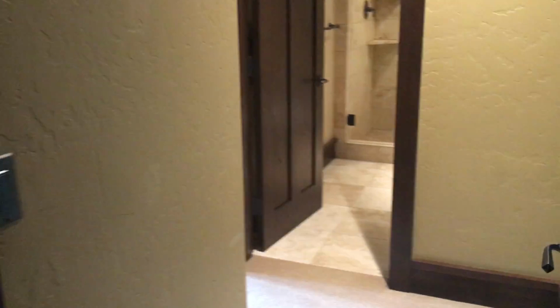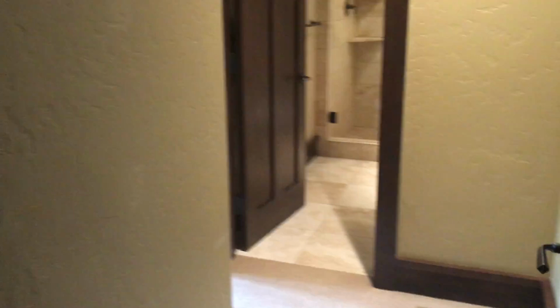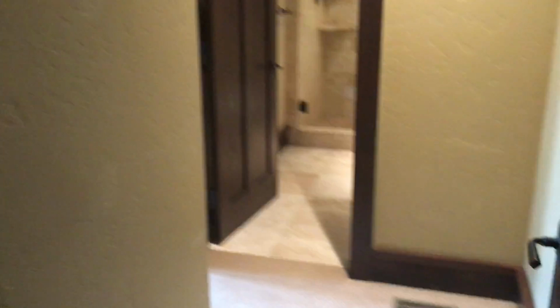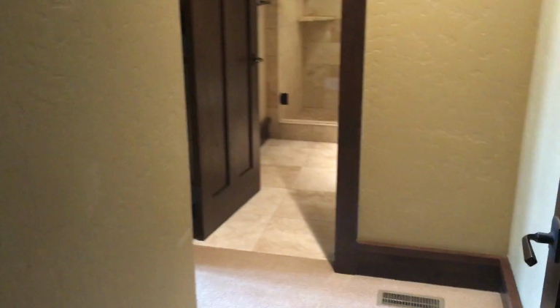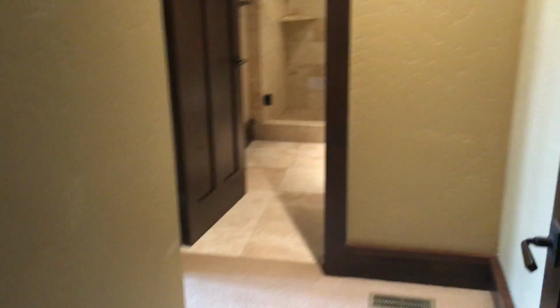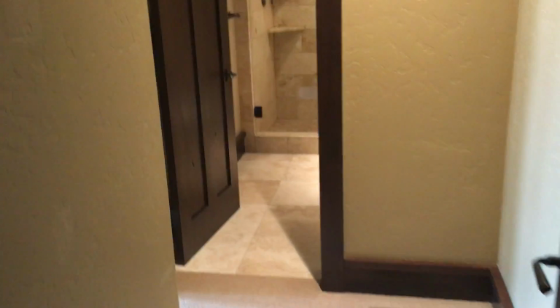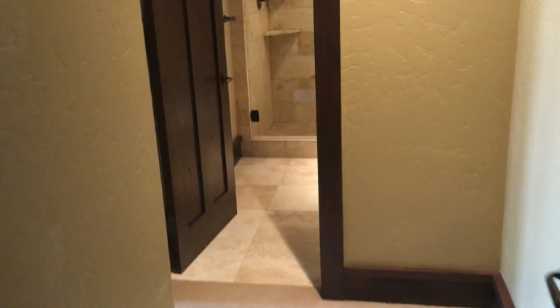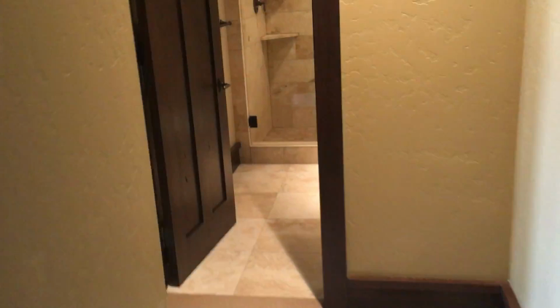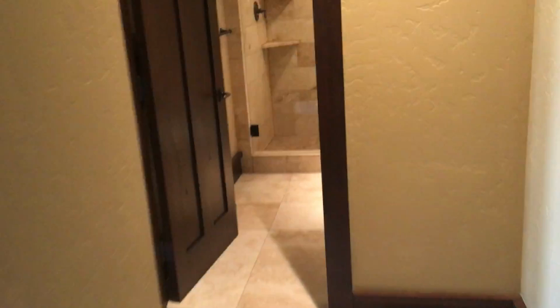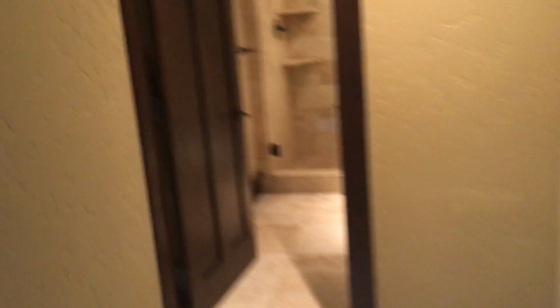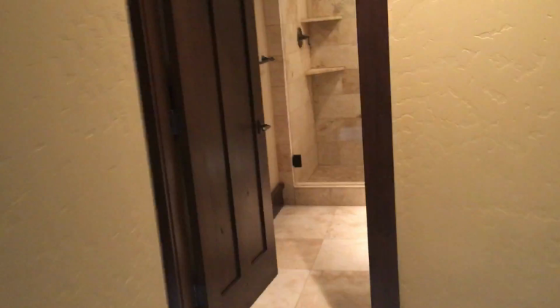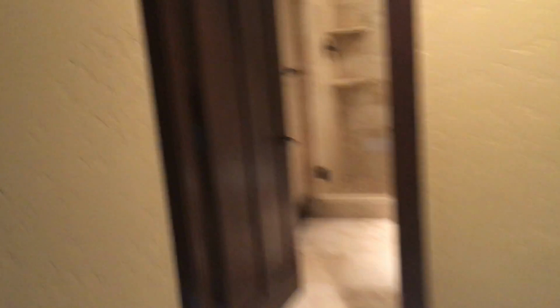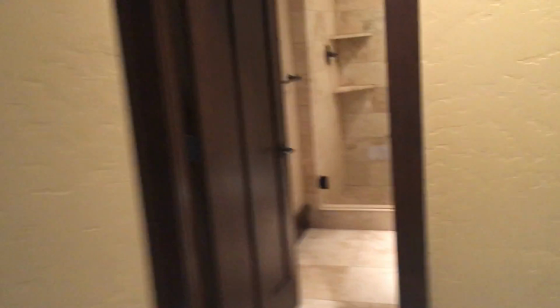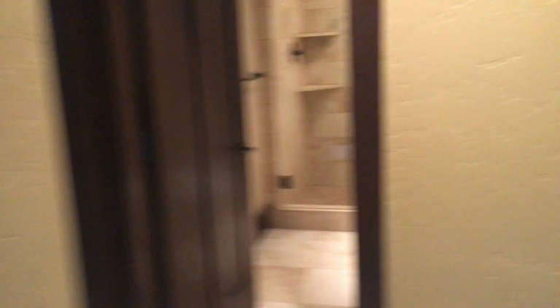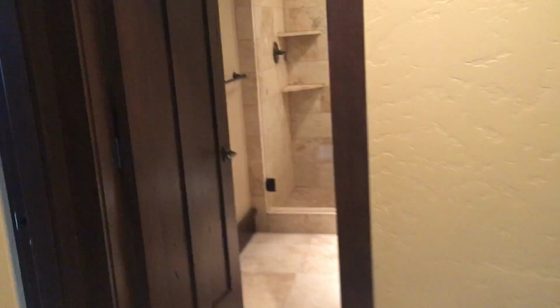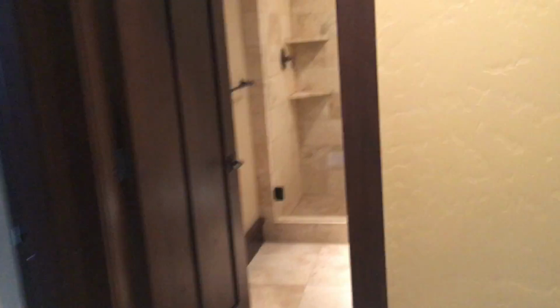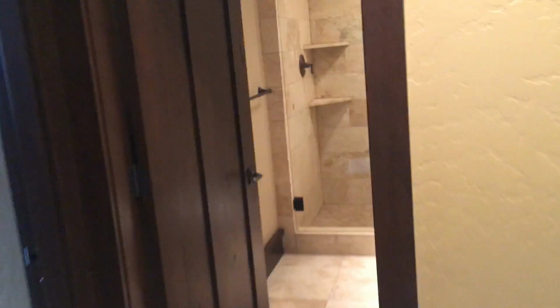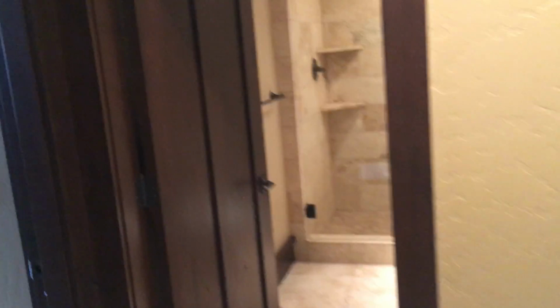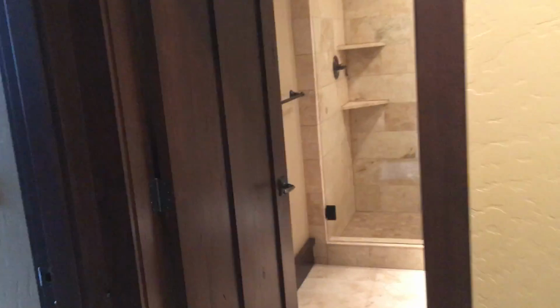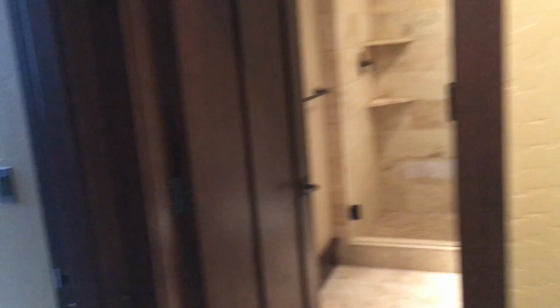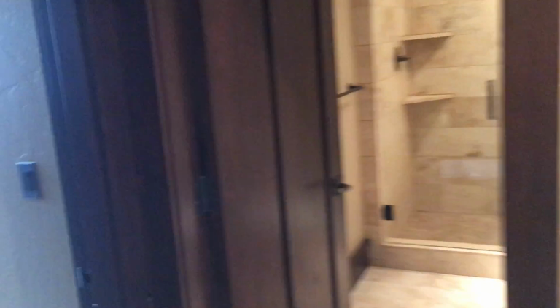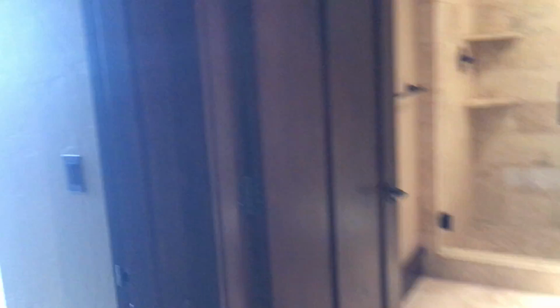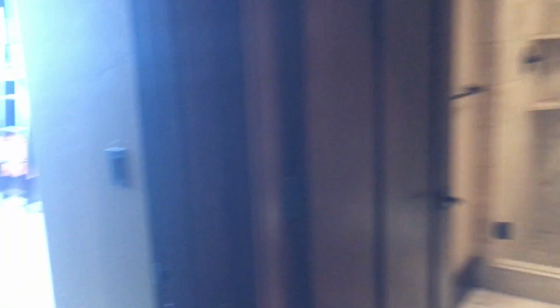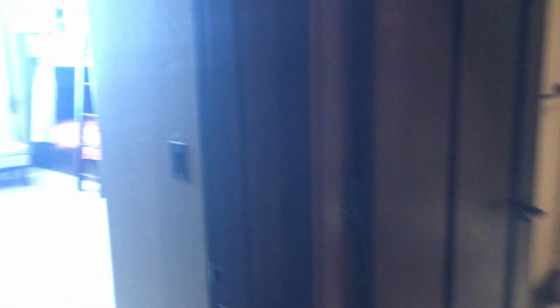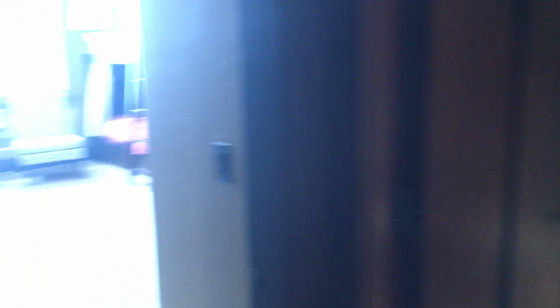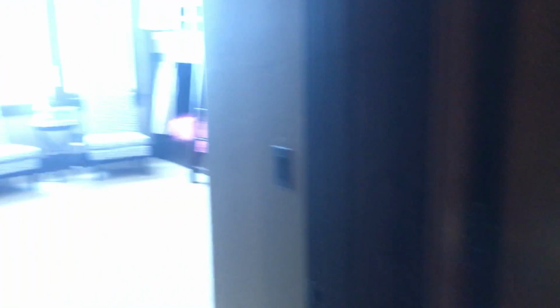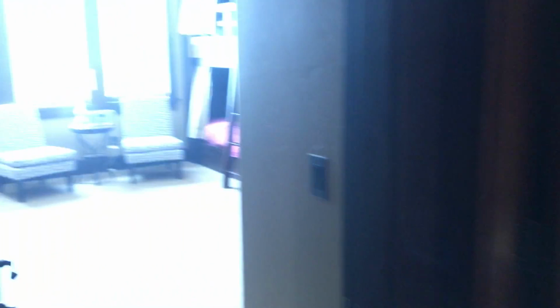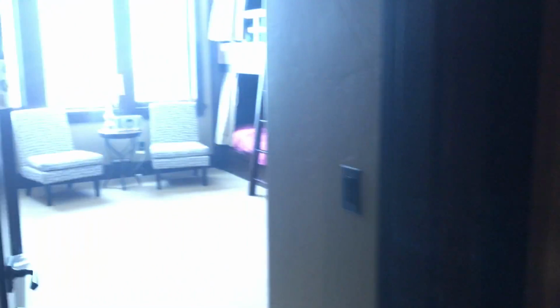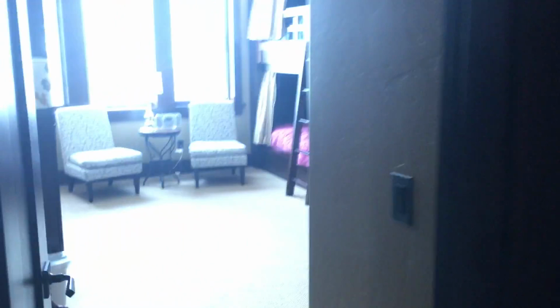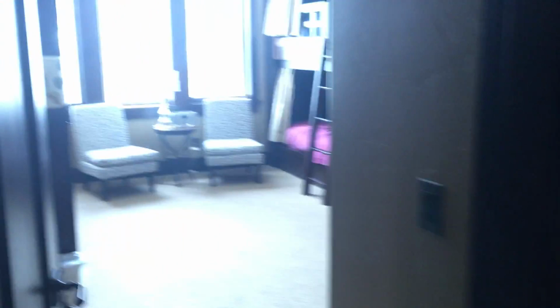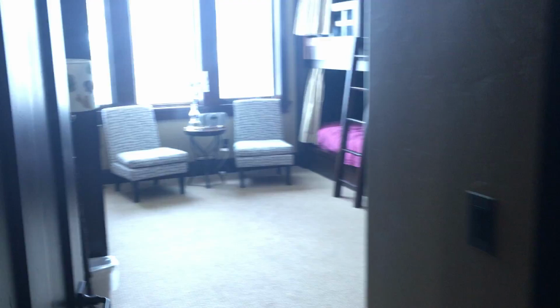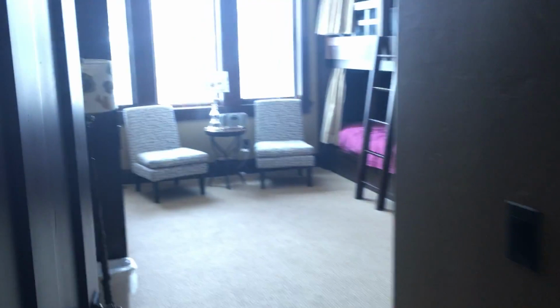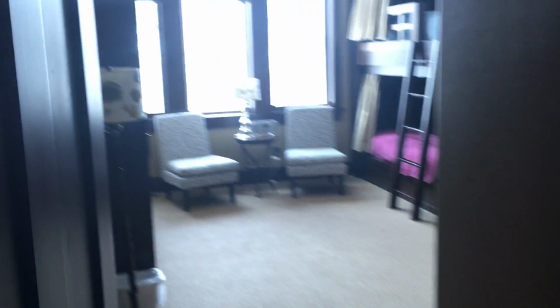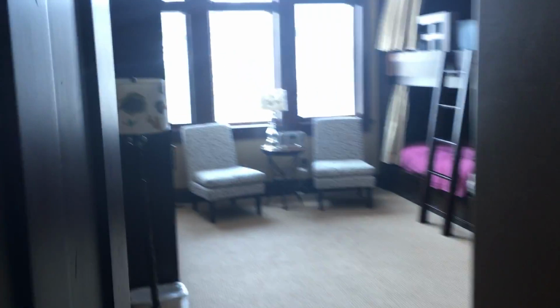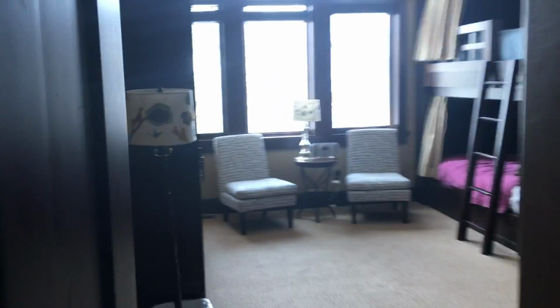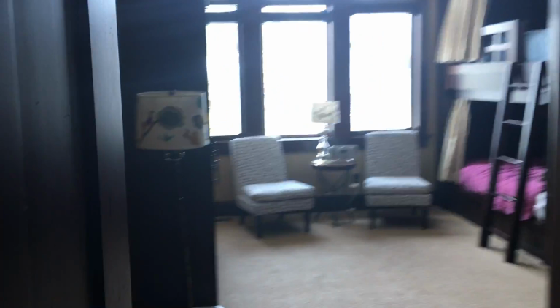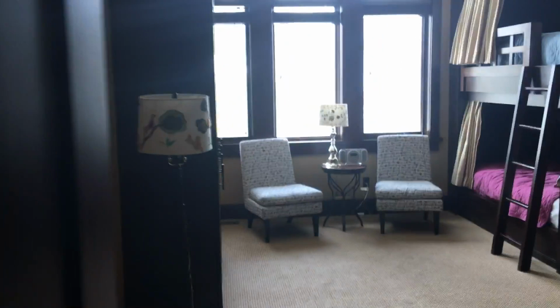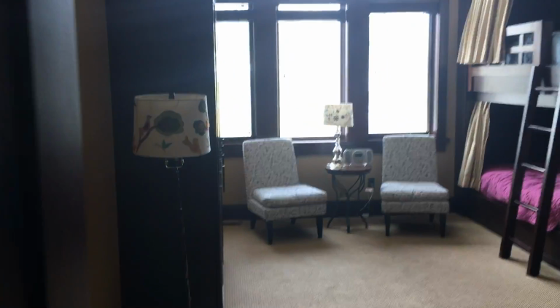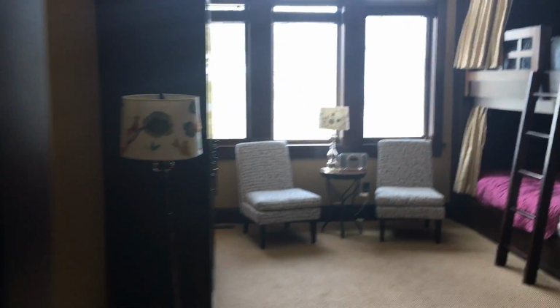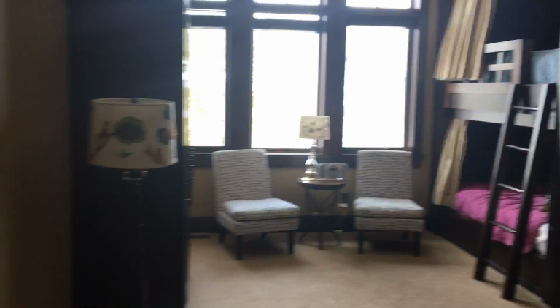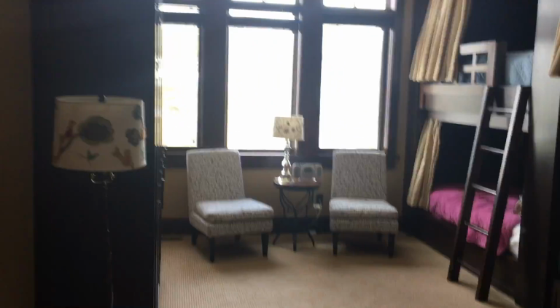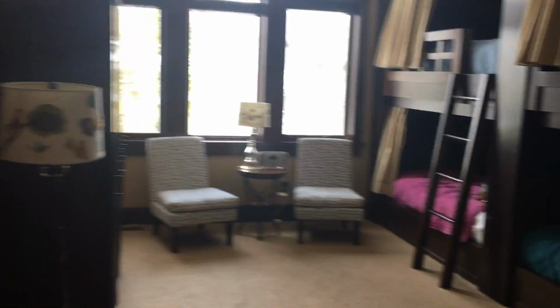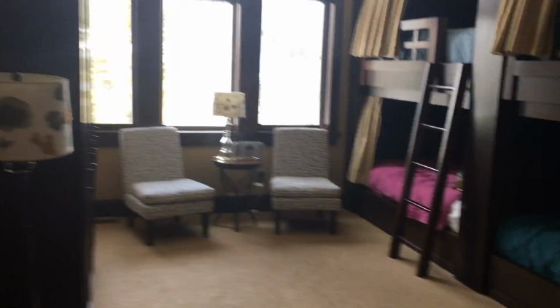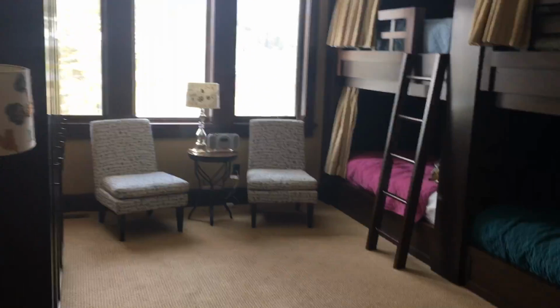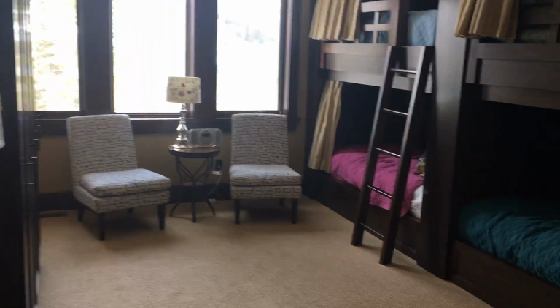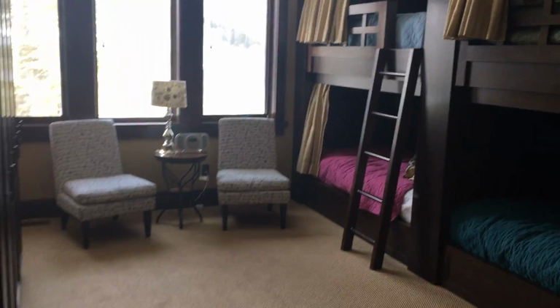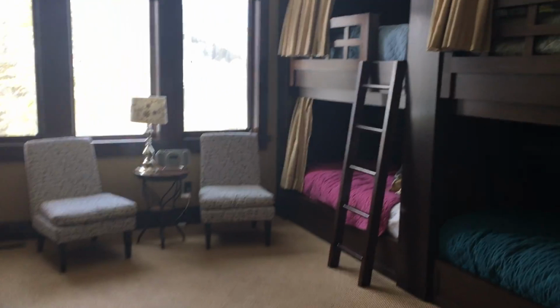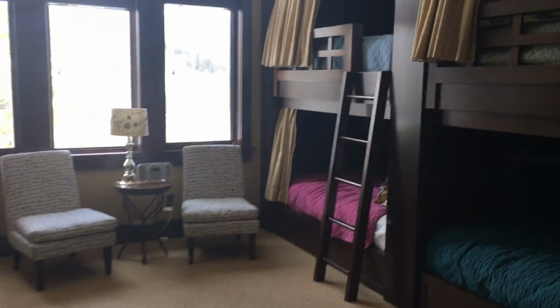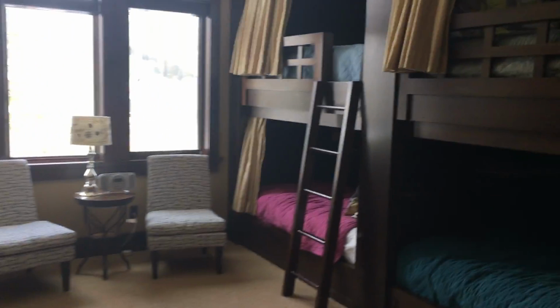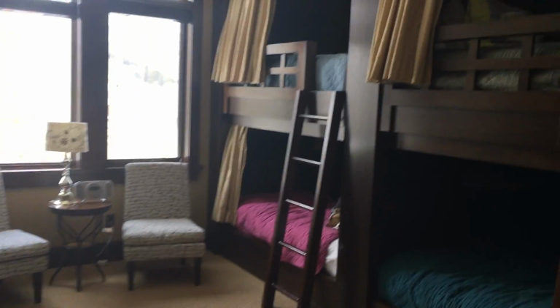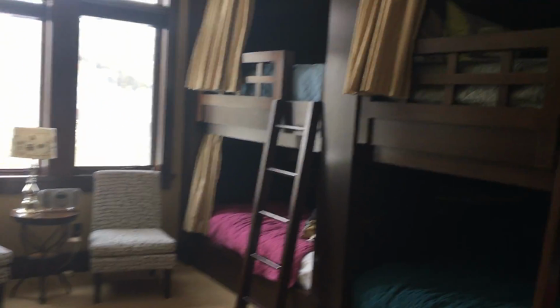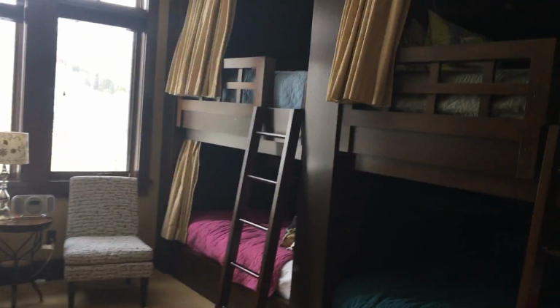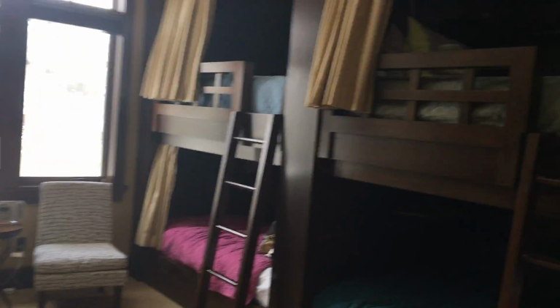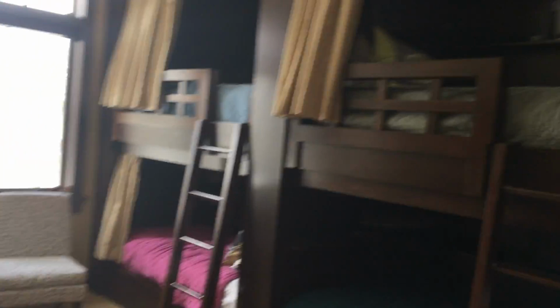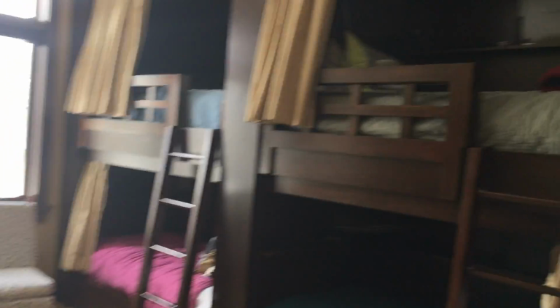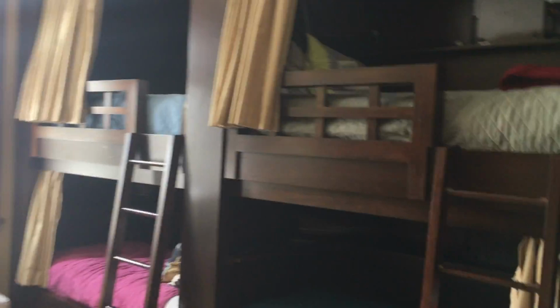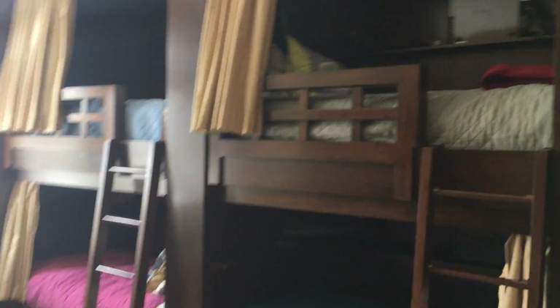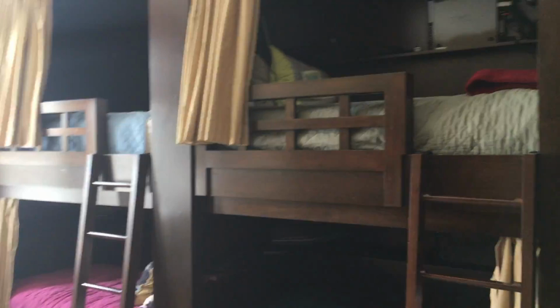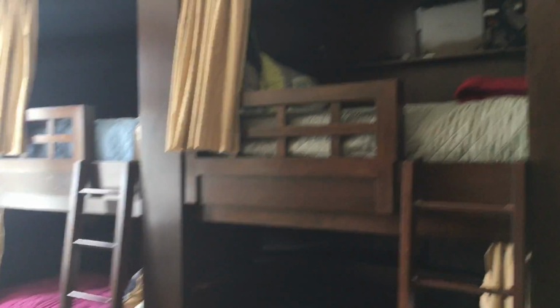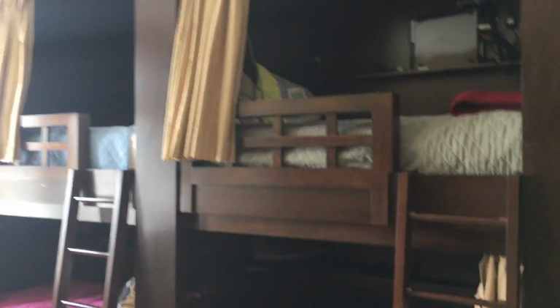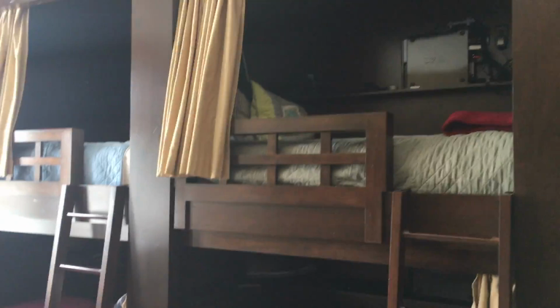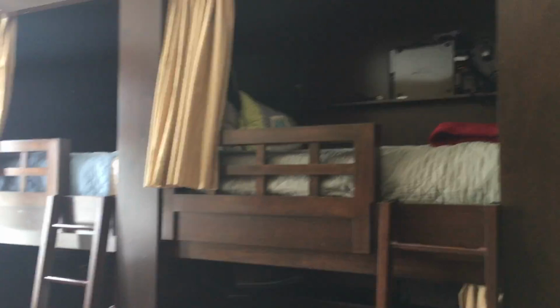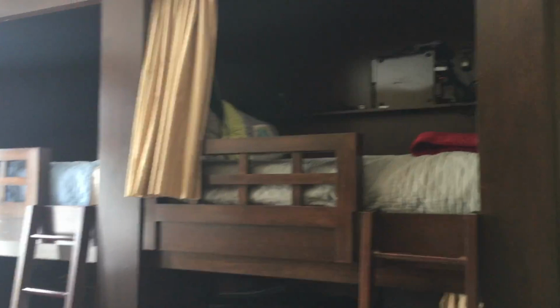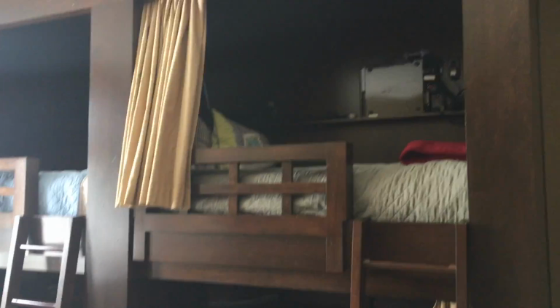This is the bedroom to the right. This one's set up as a bunk room. Pretty nice bunks actually.